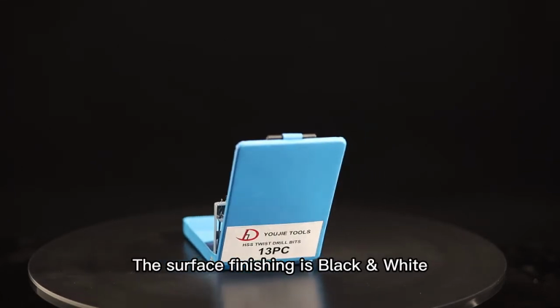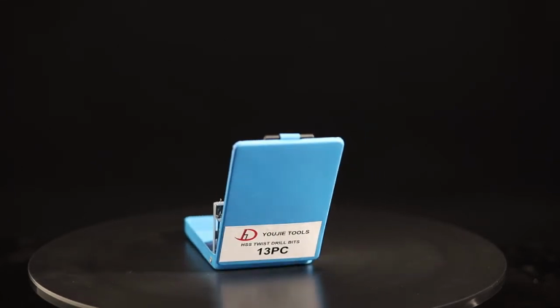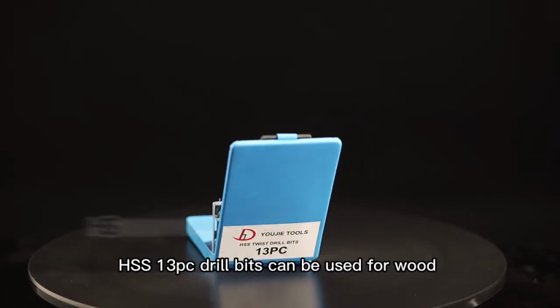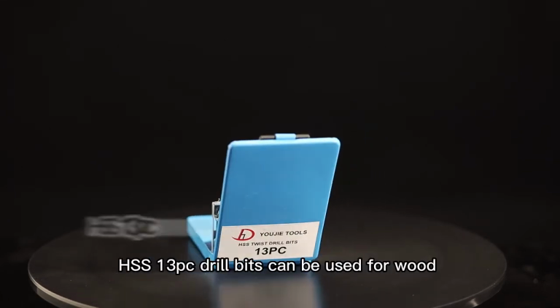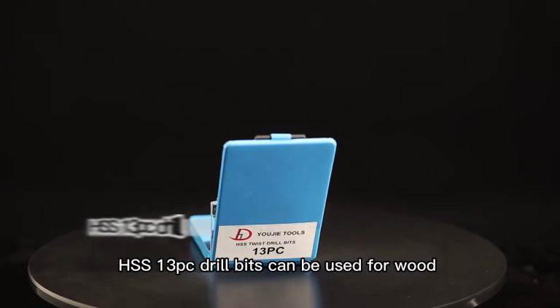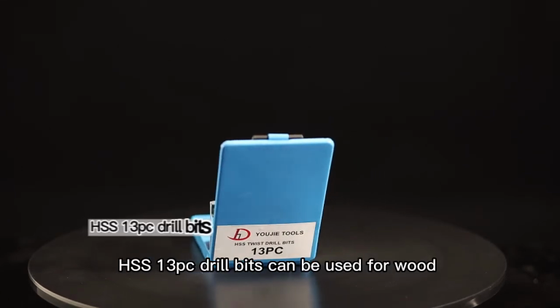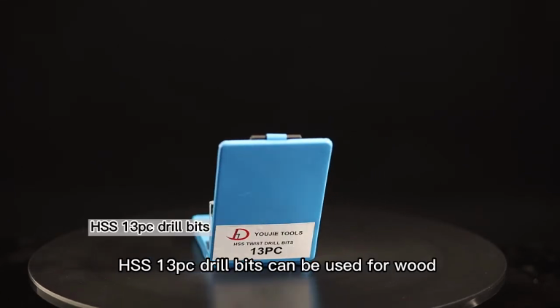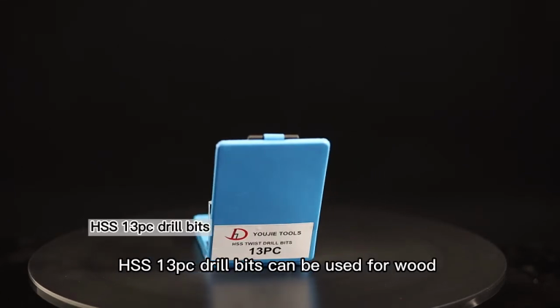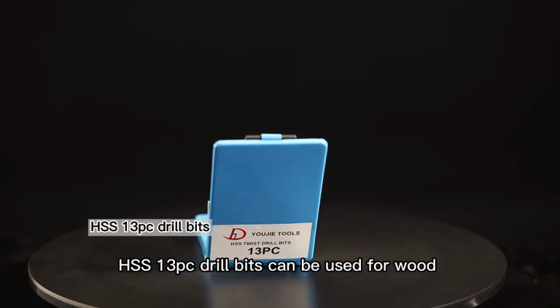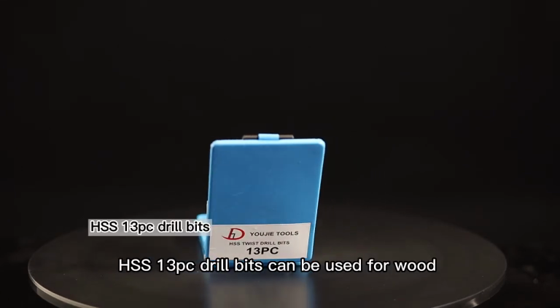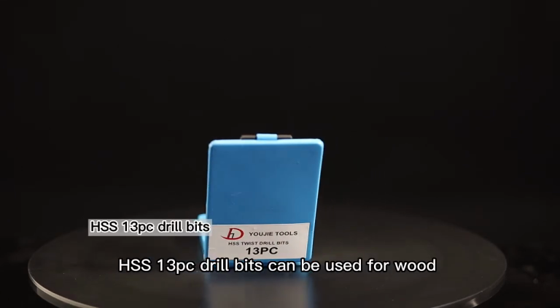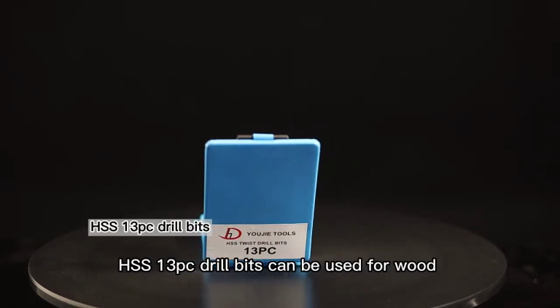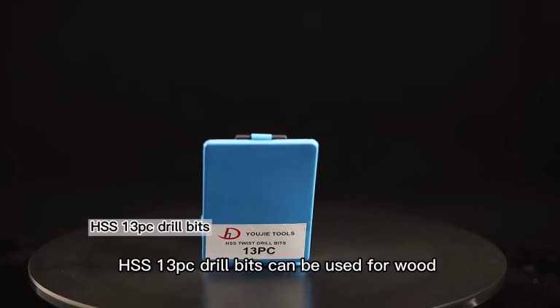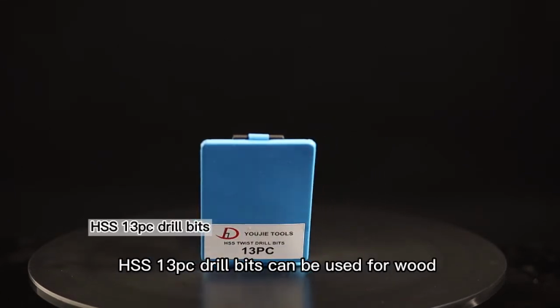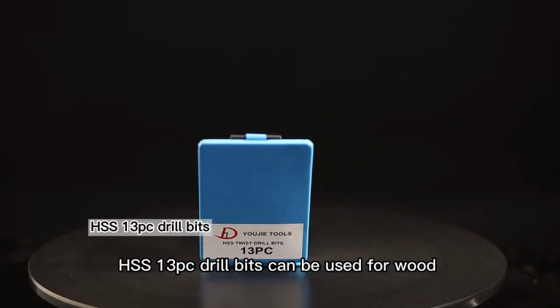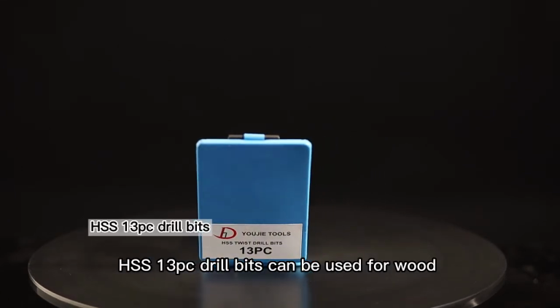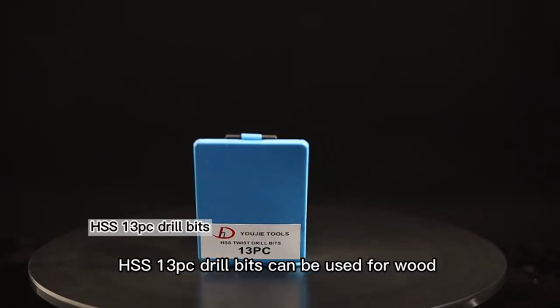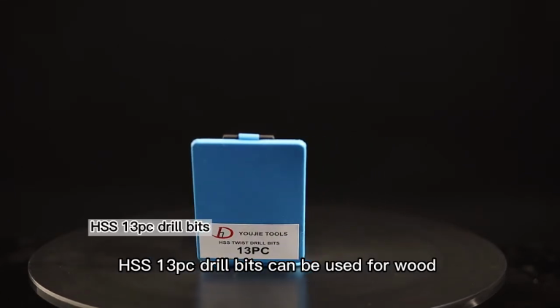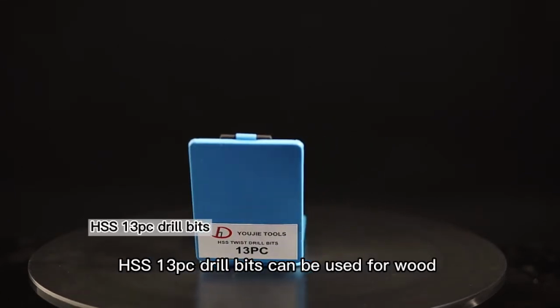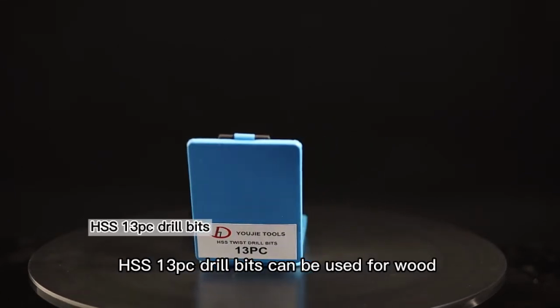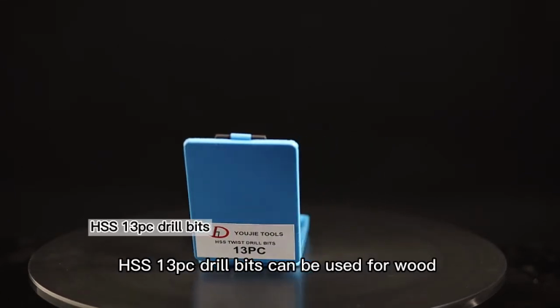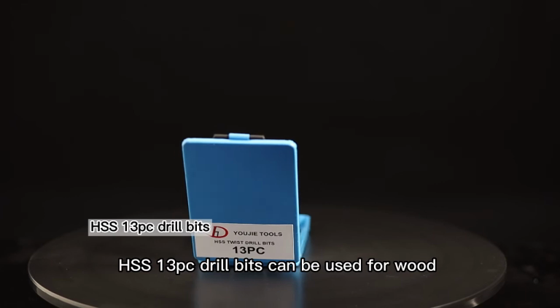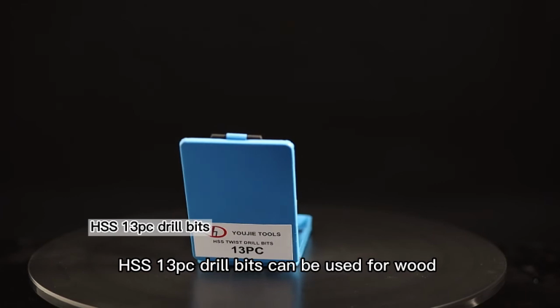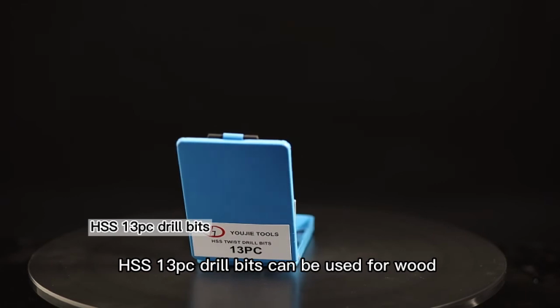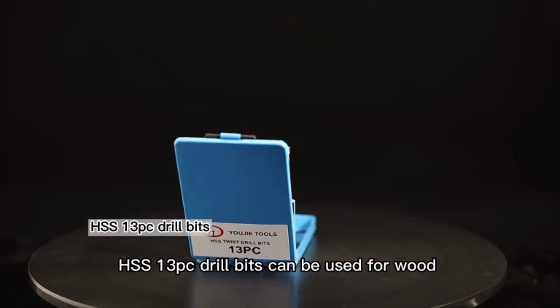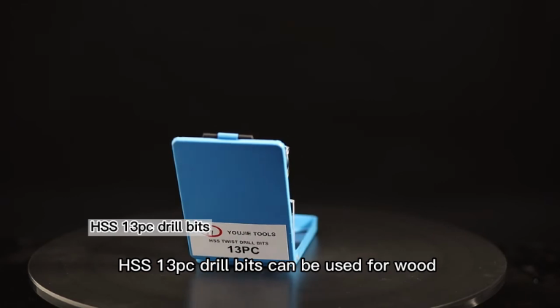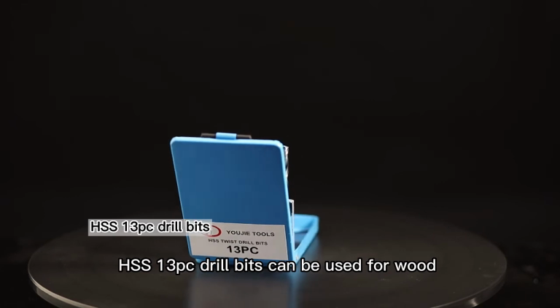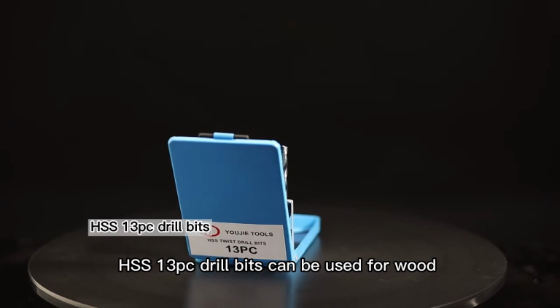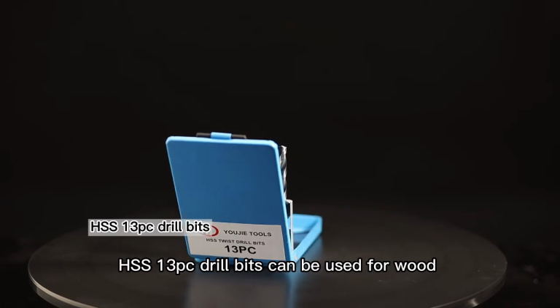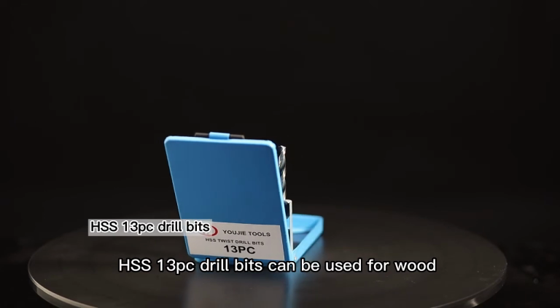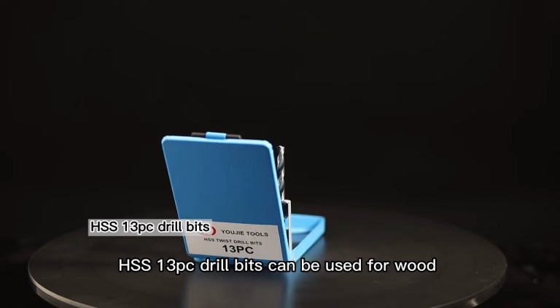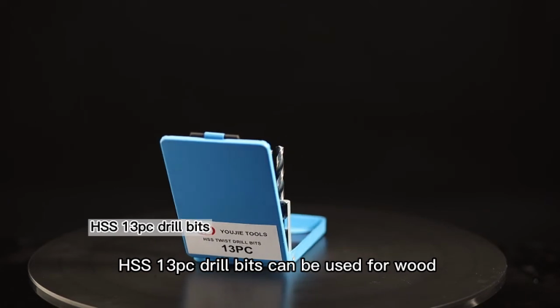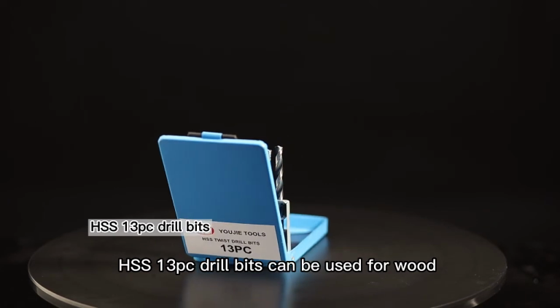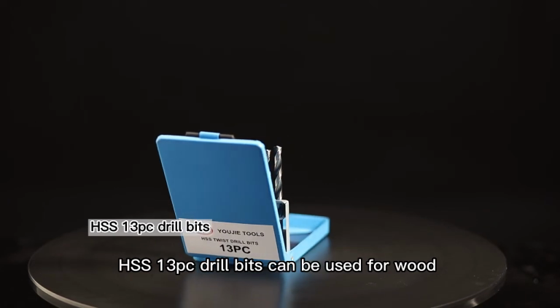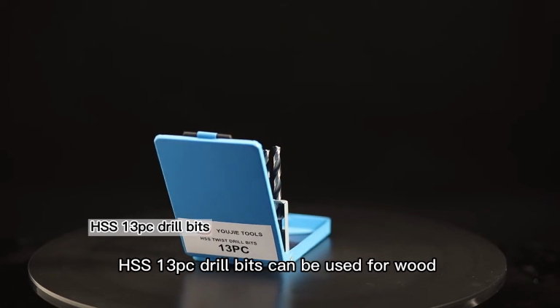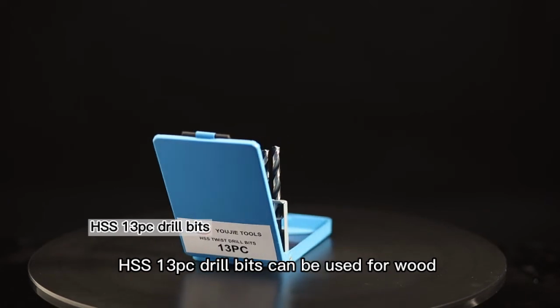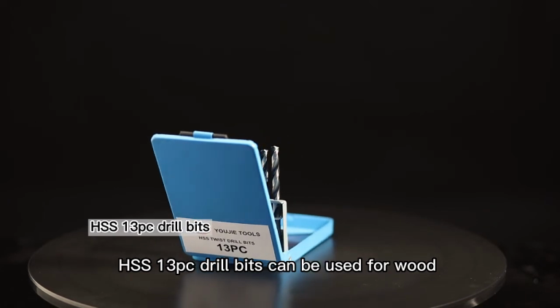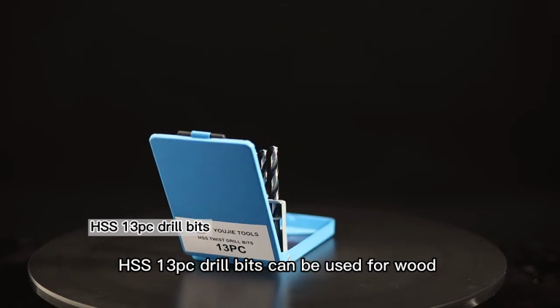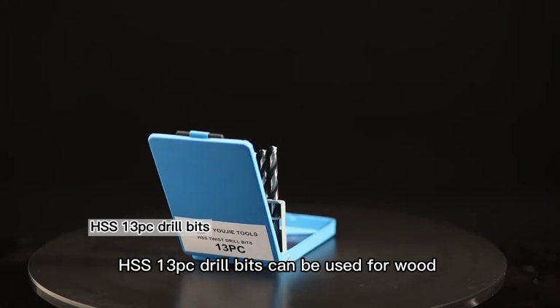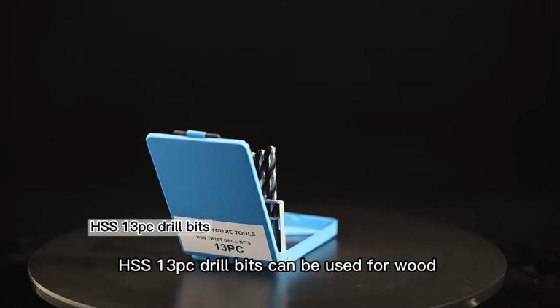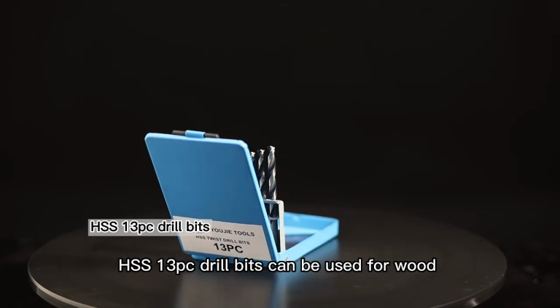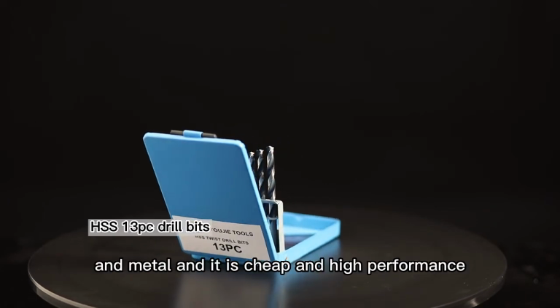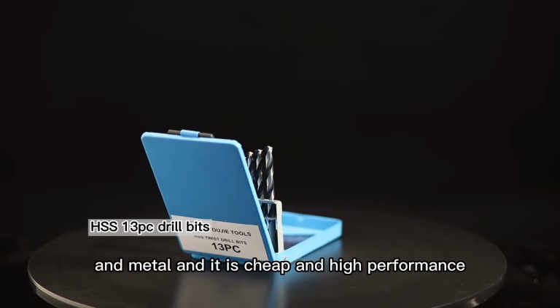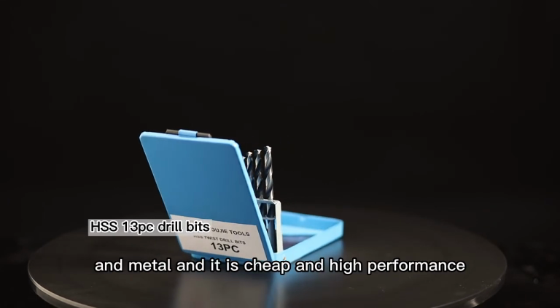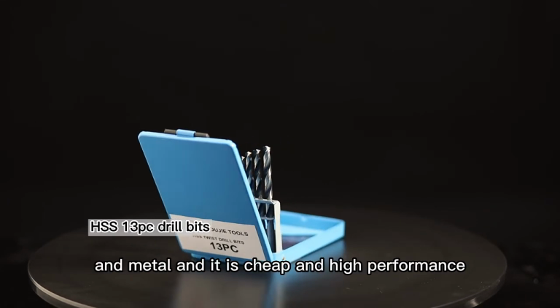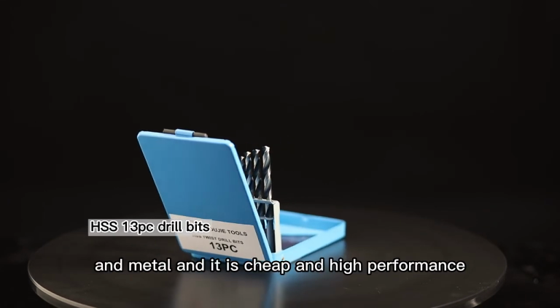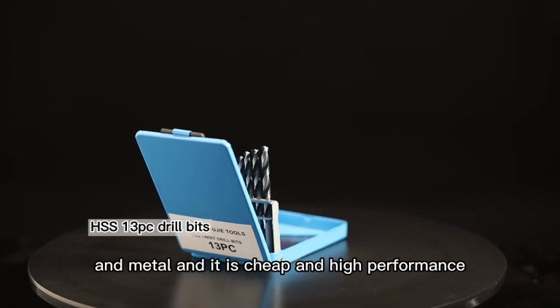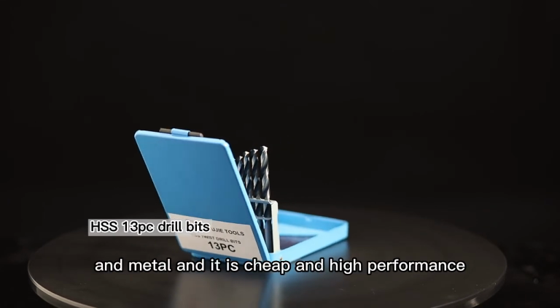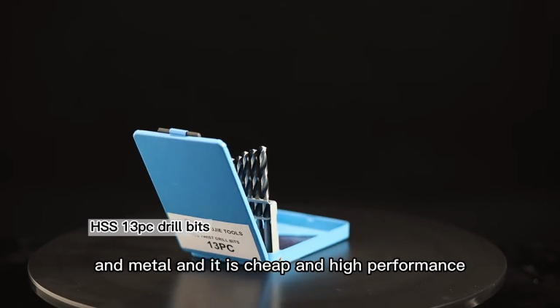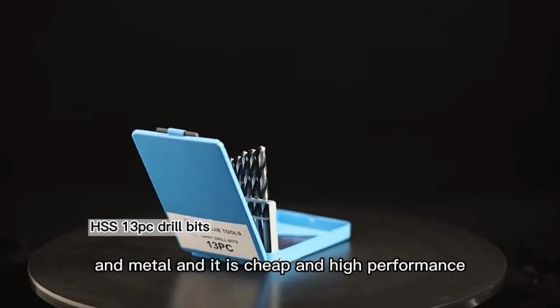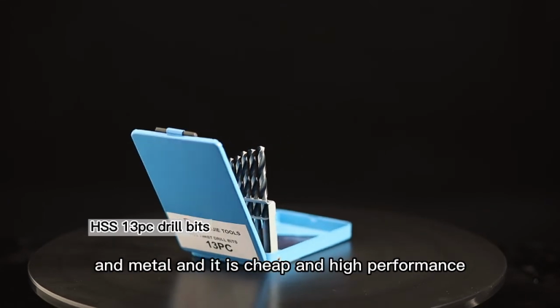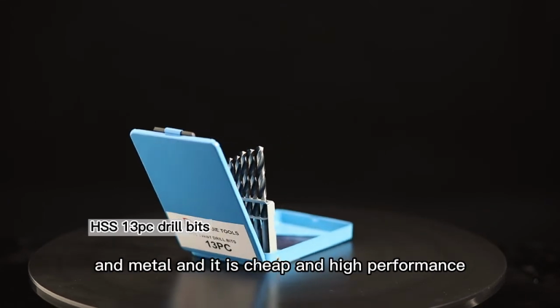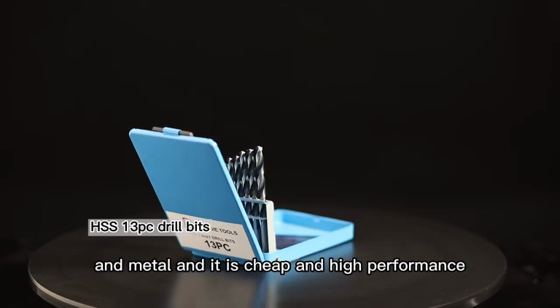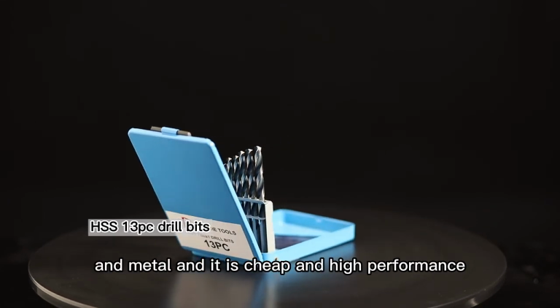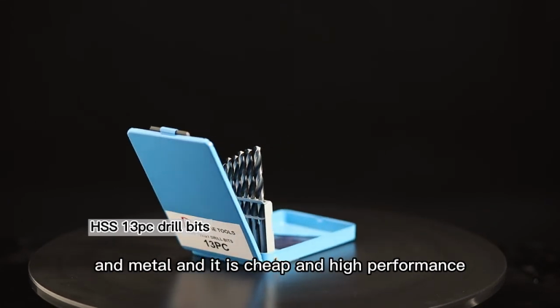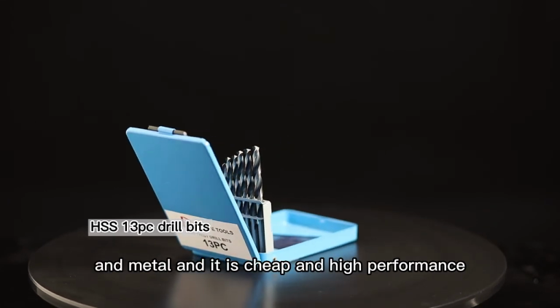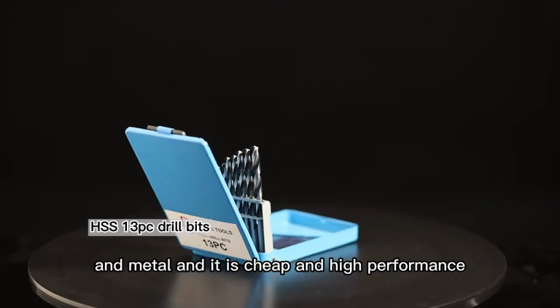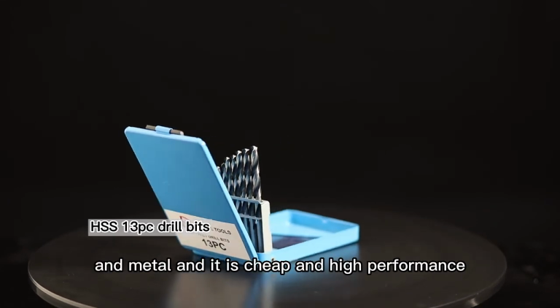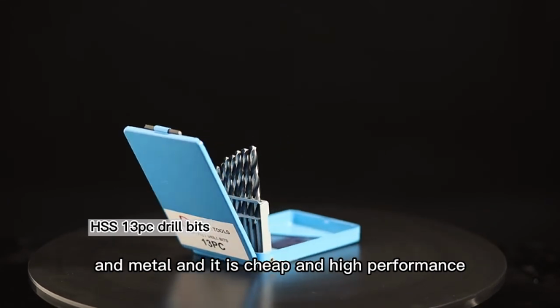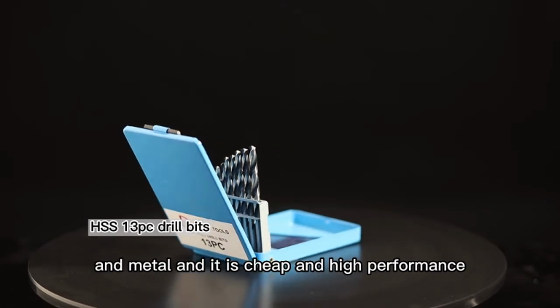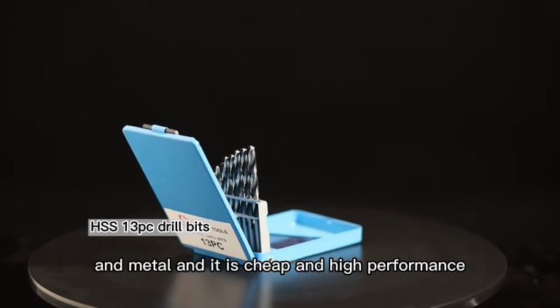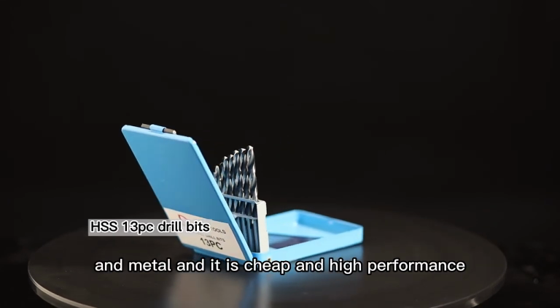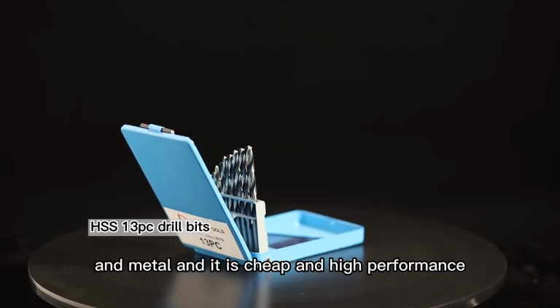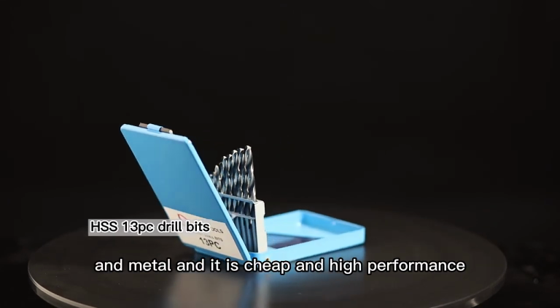HSS 13PC drill bits can be used for wood and metal, and it is cheap and high performance.